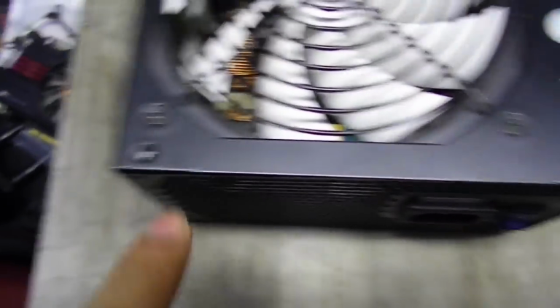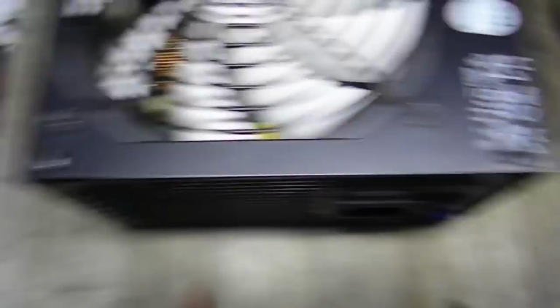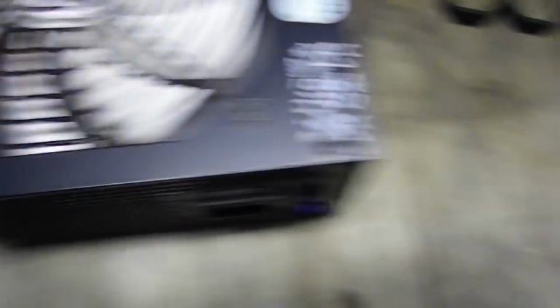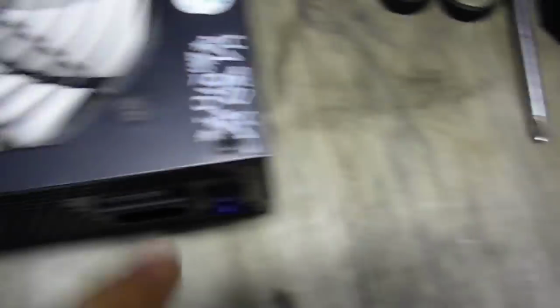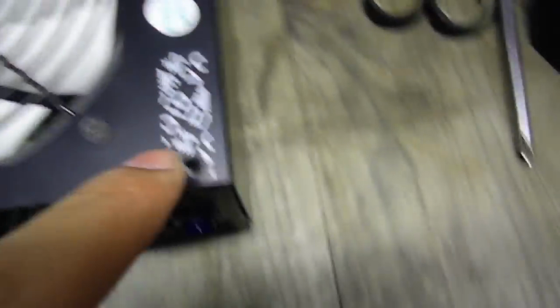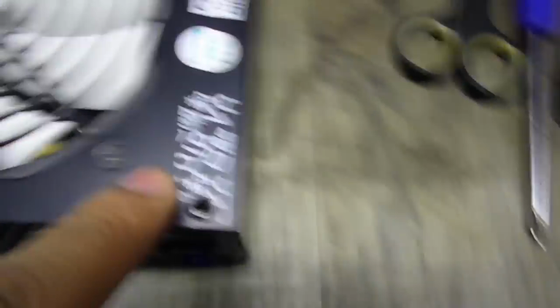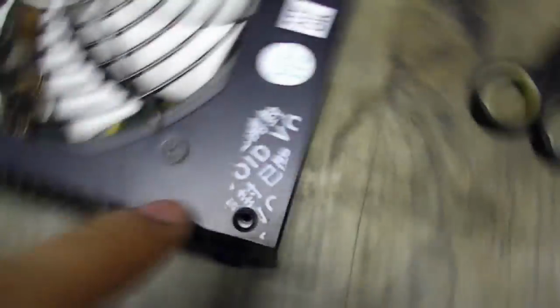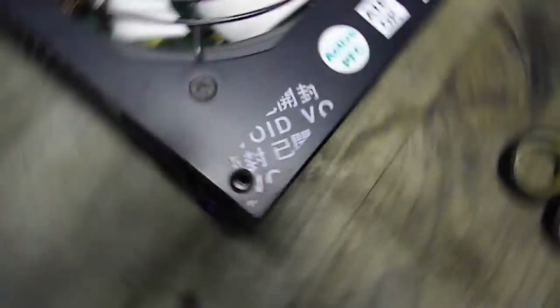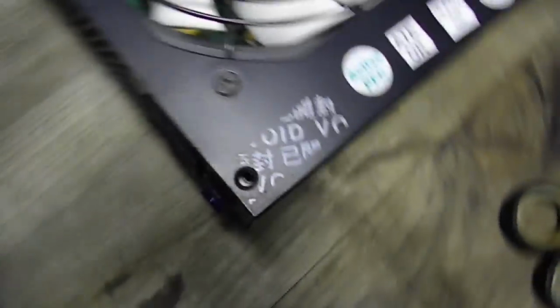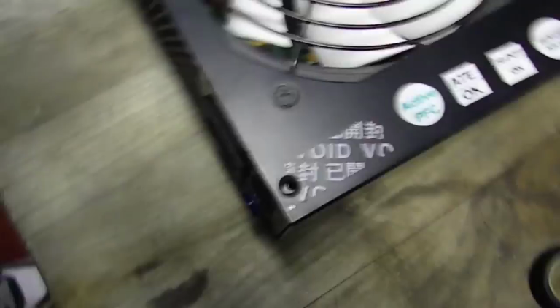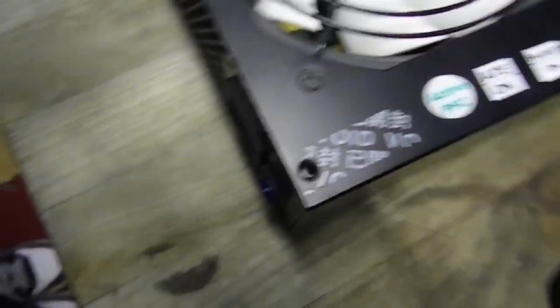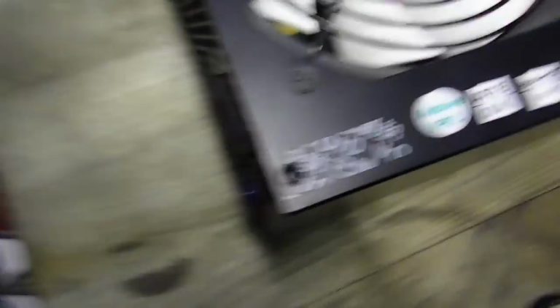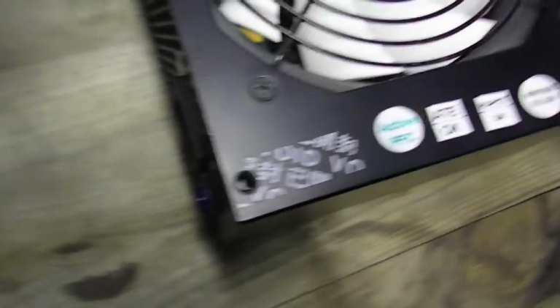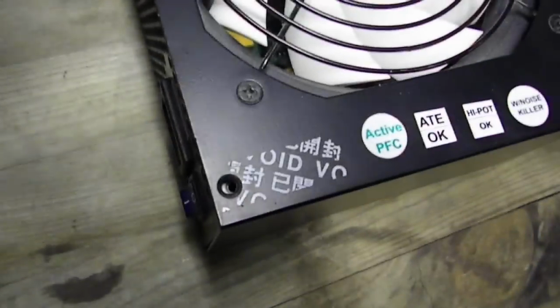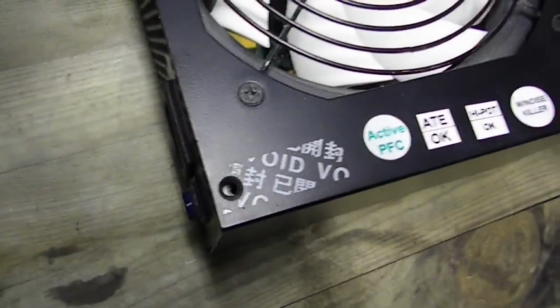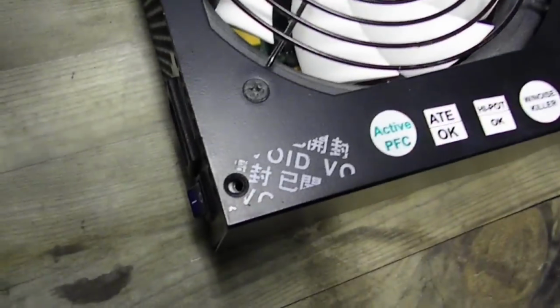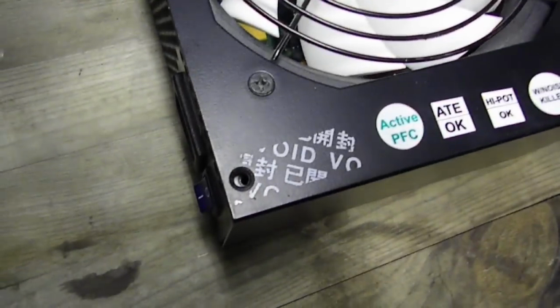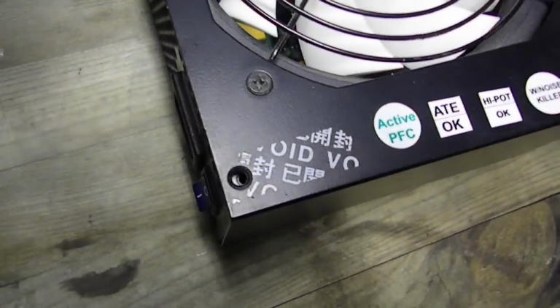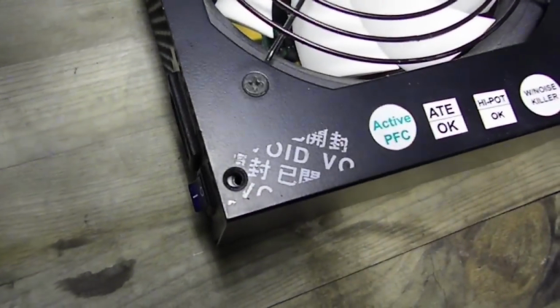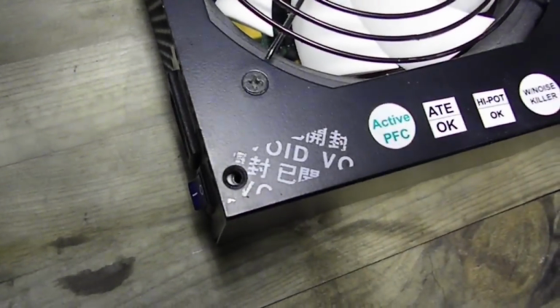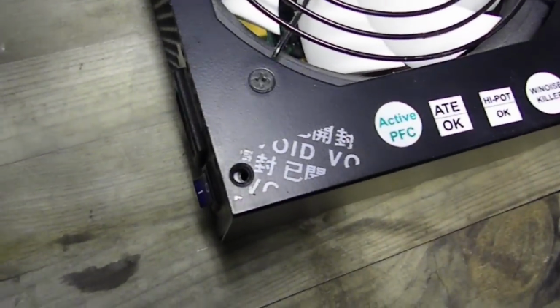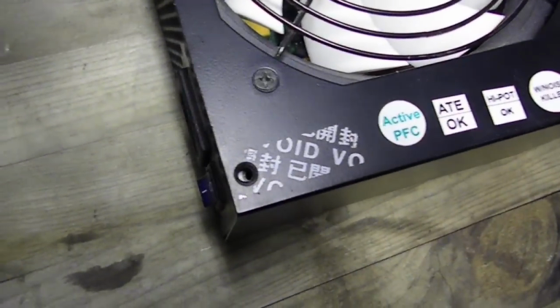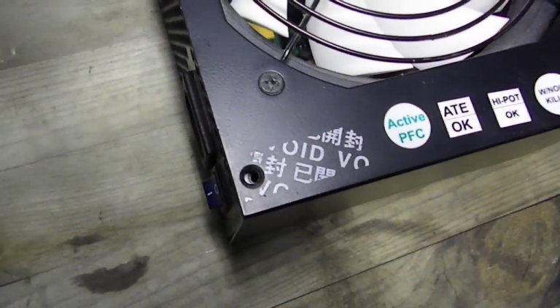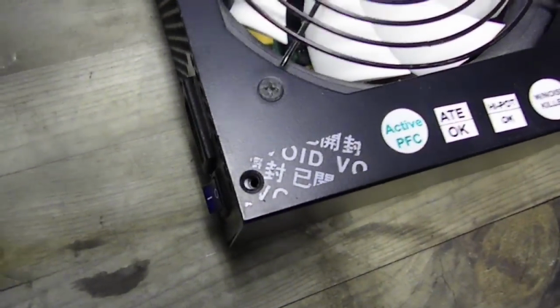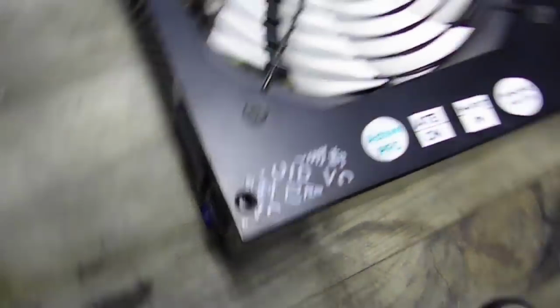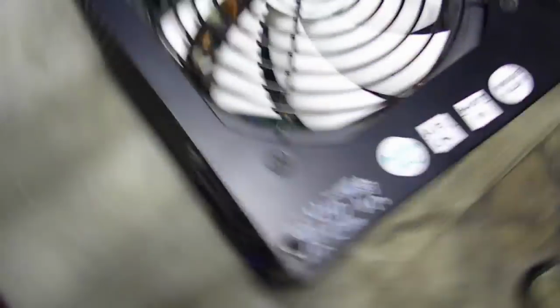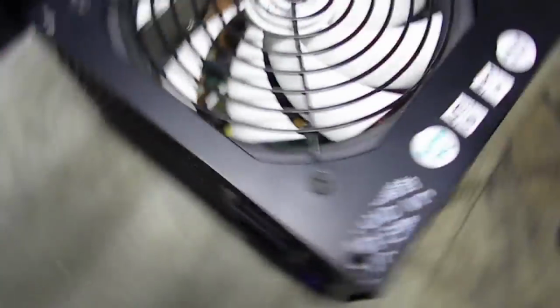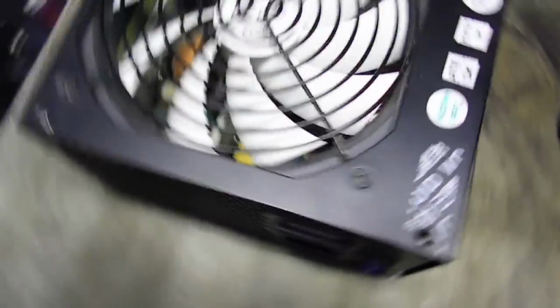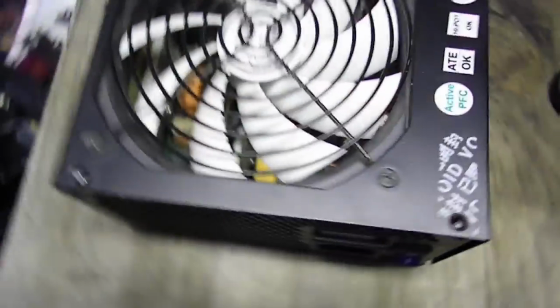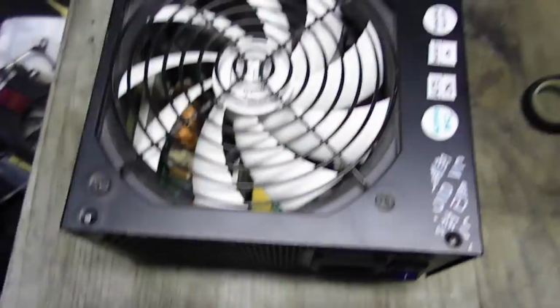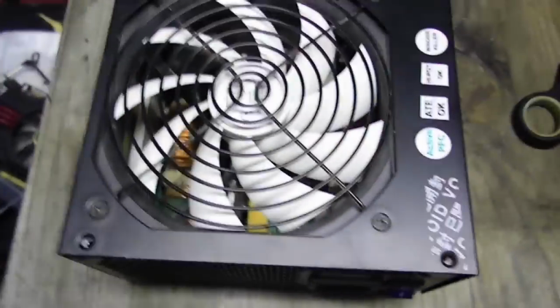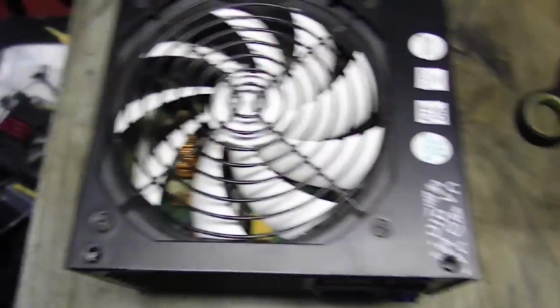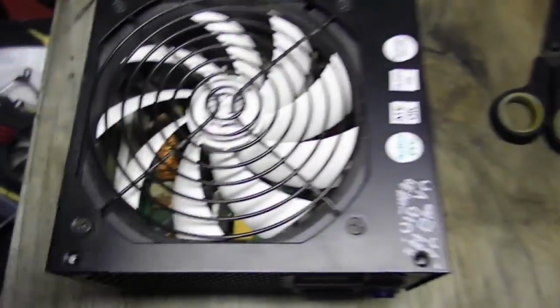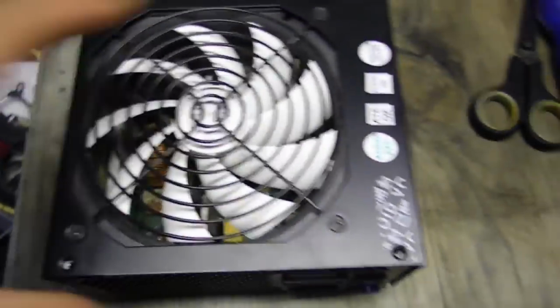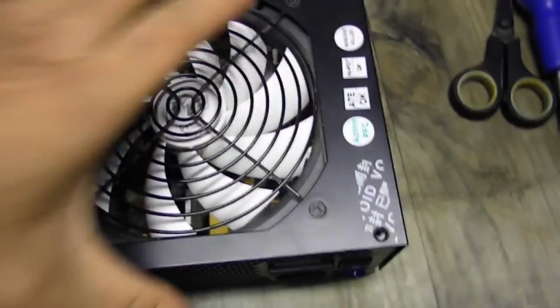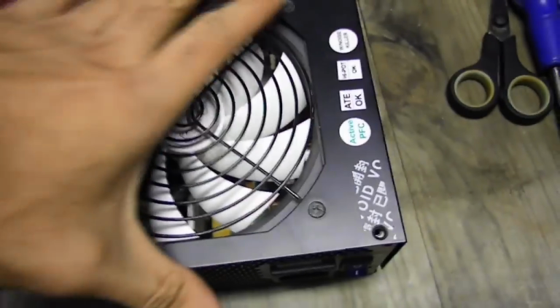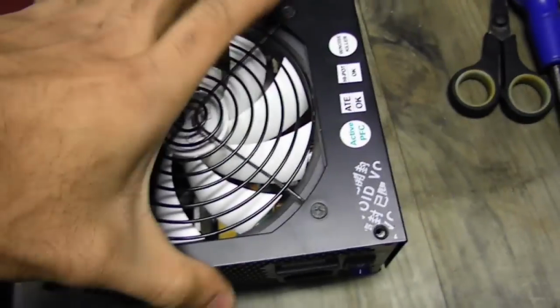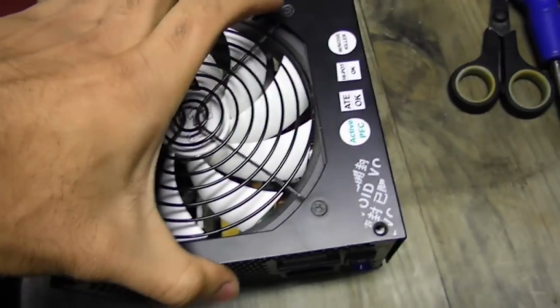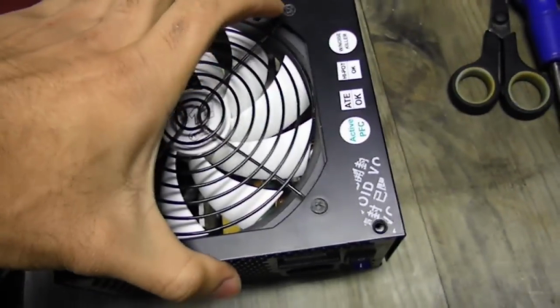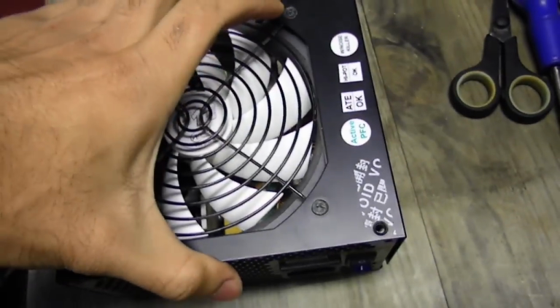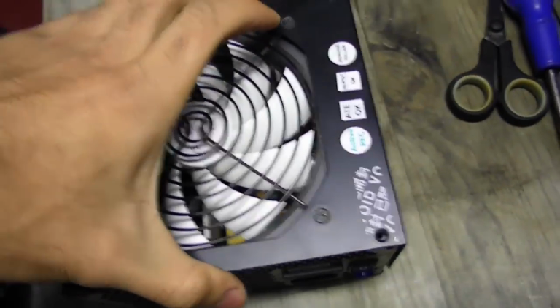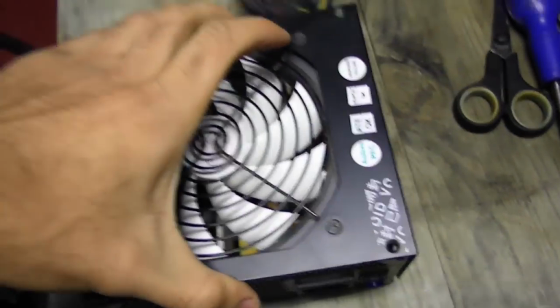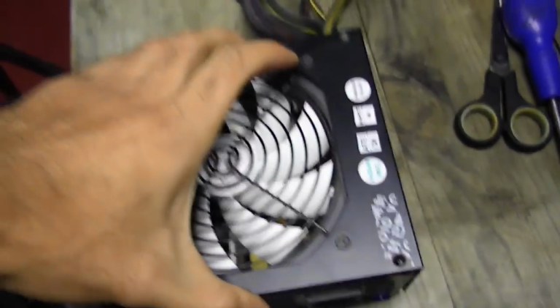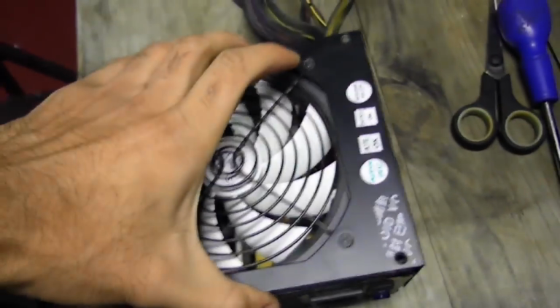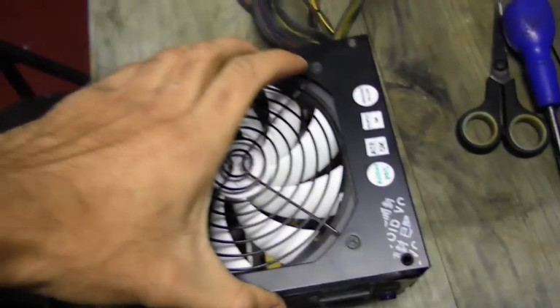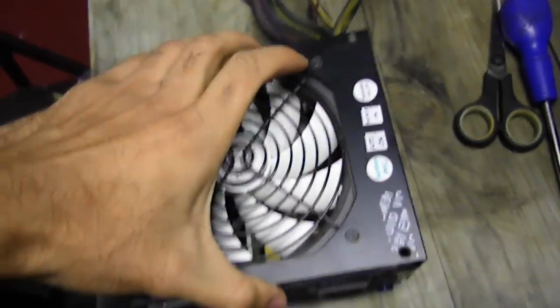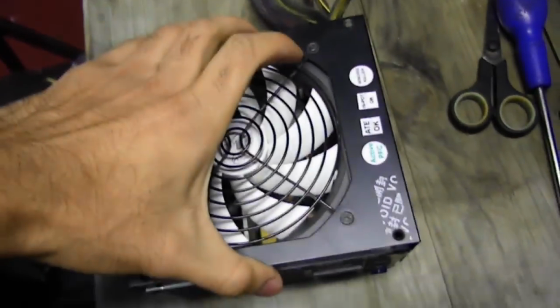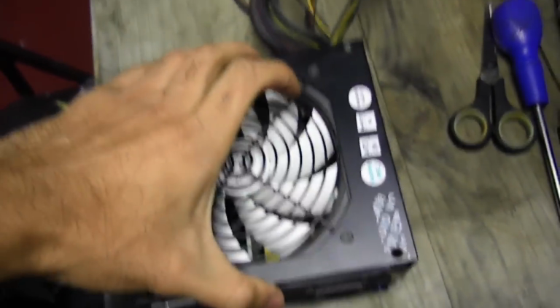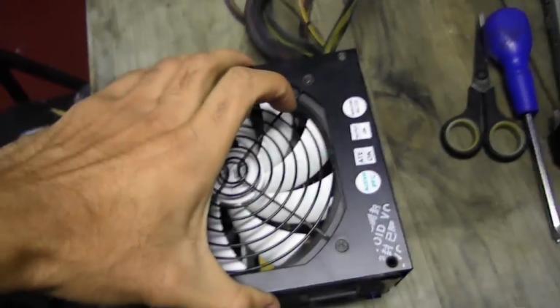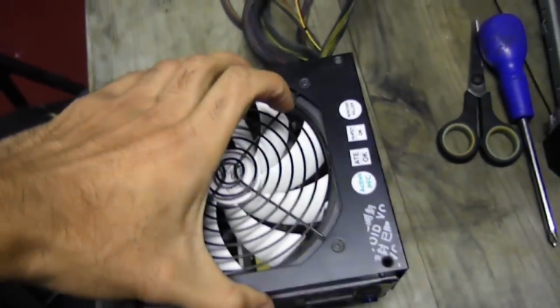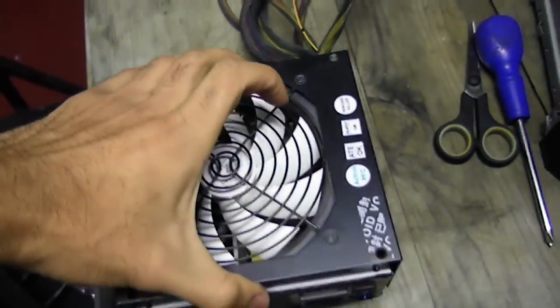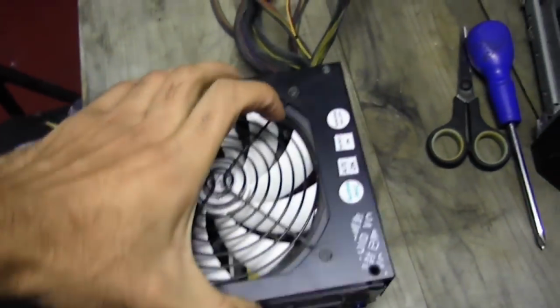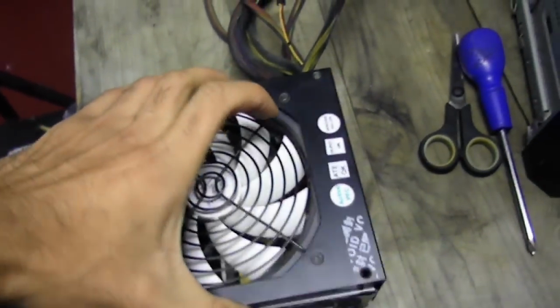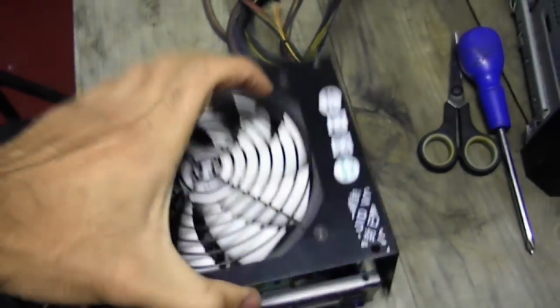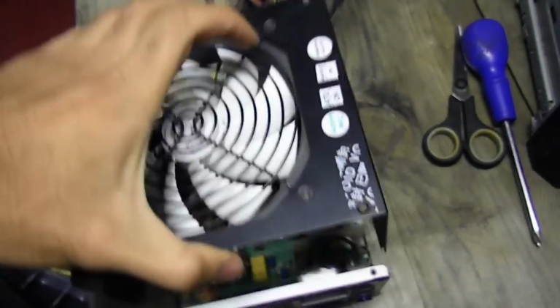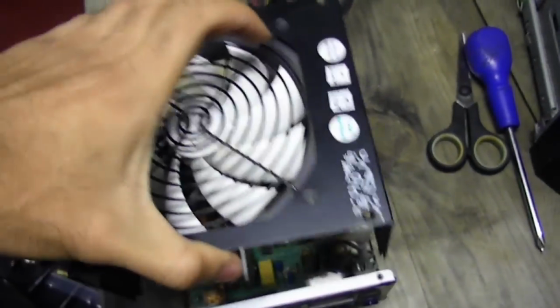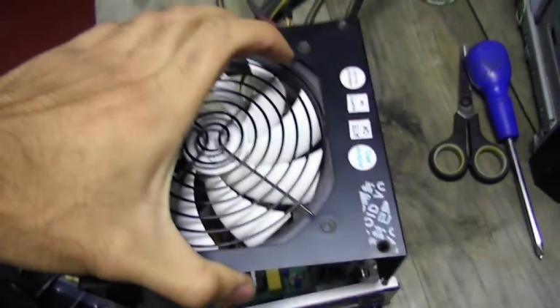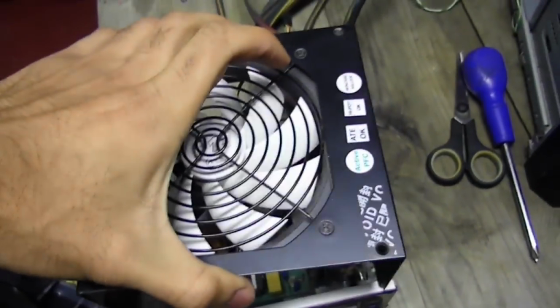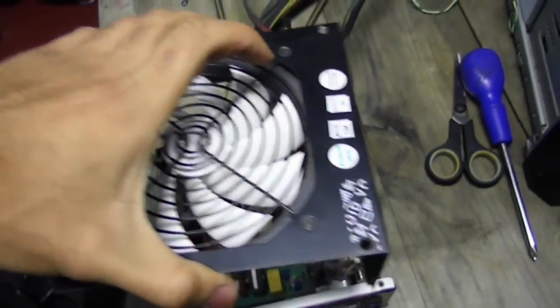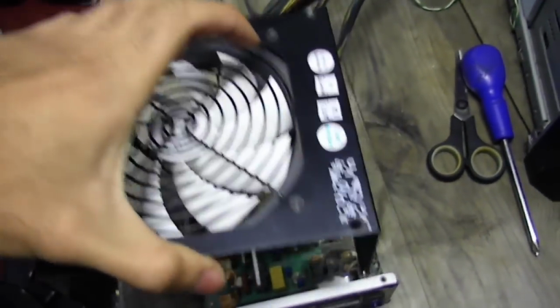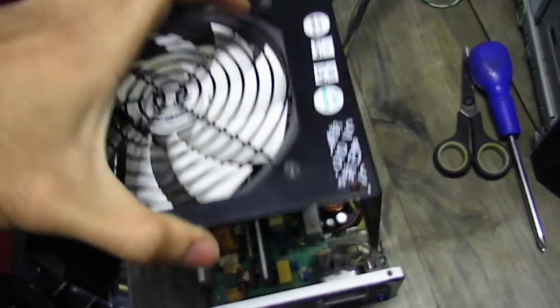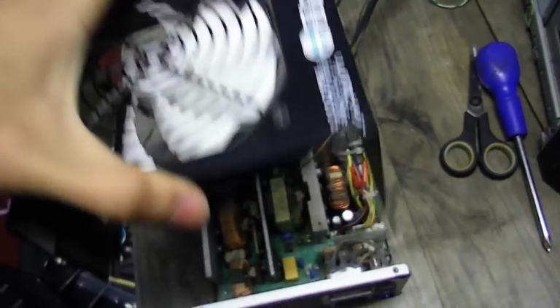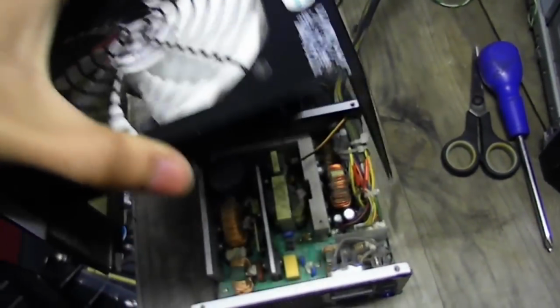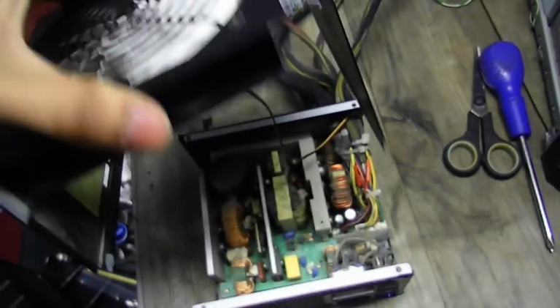As you can see from this, I removed the sticker which voids the warranty. Then you just lift the cover like this — ta-da.